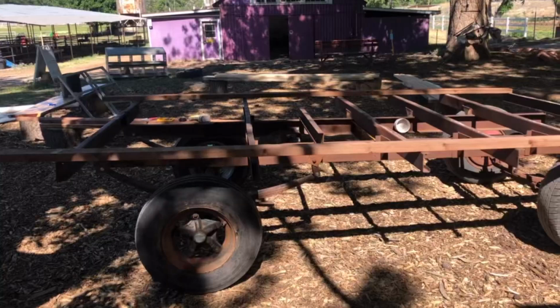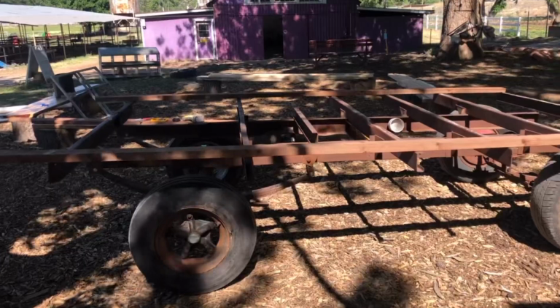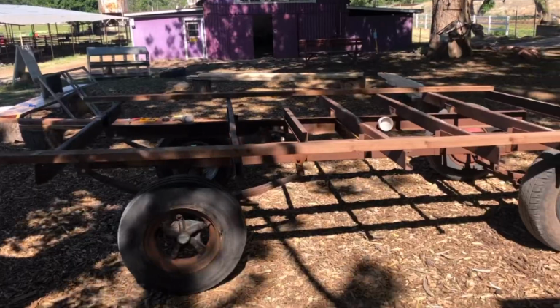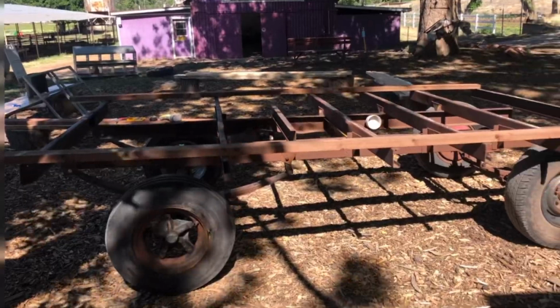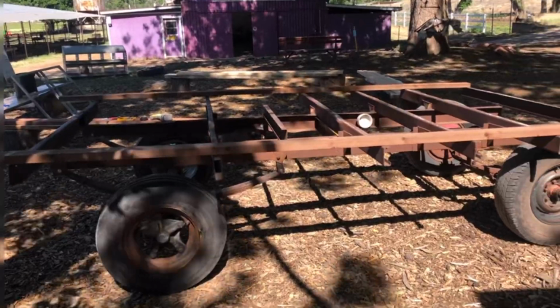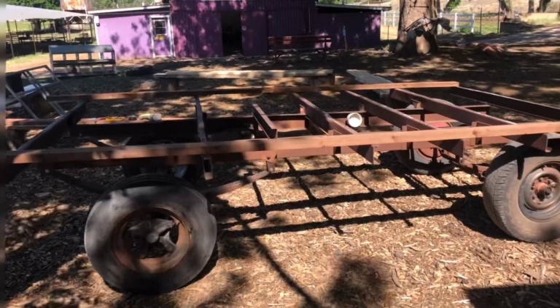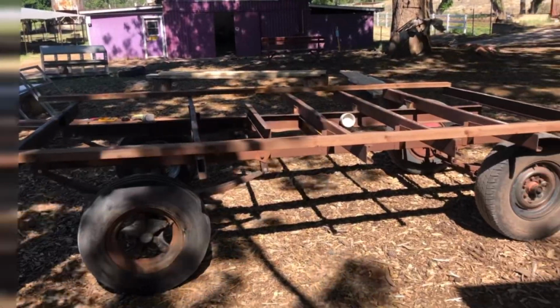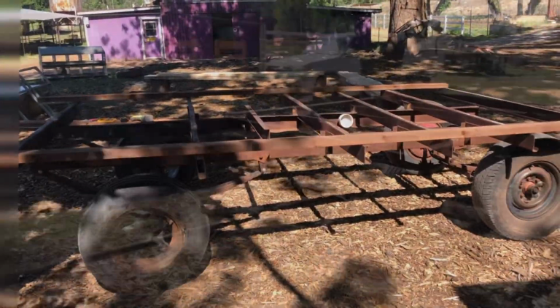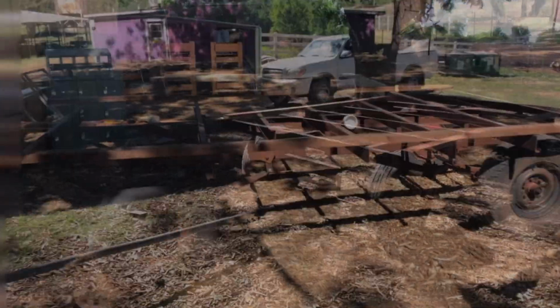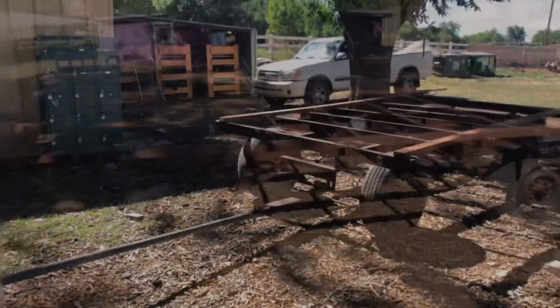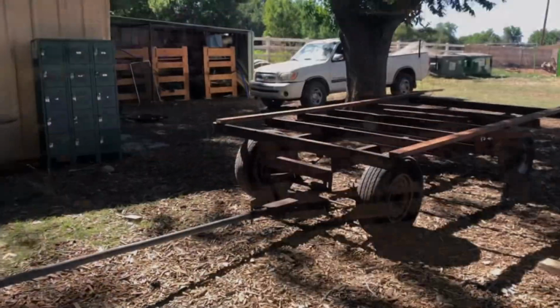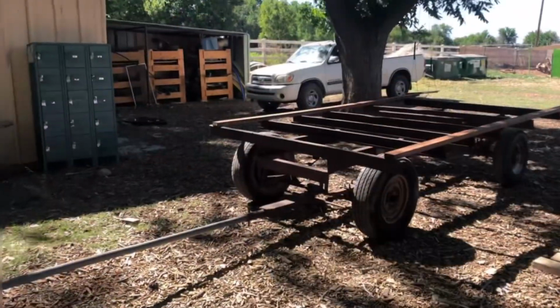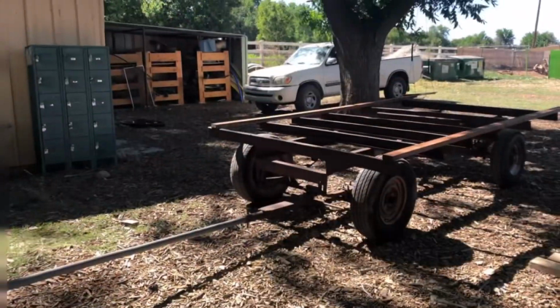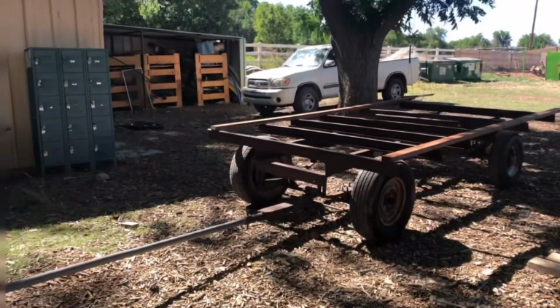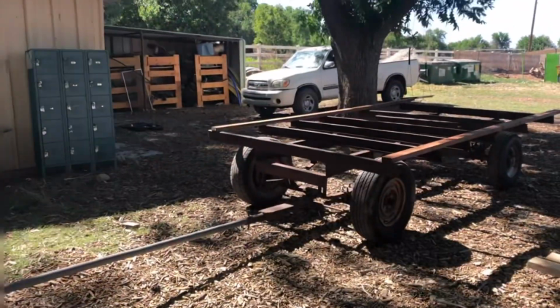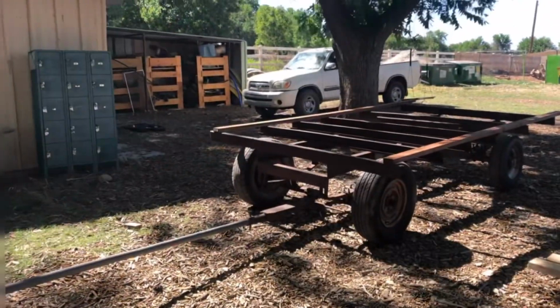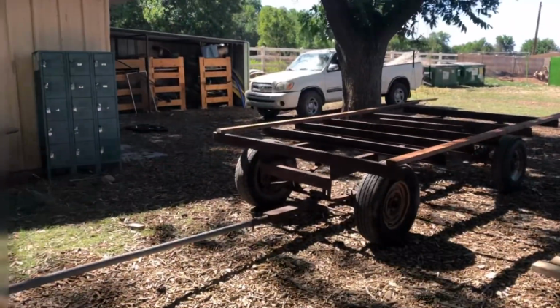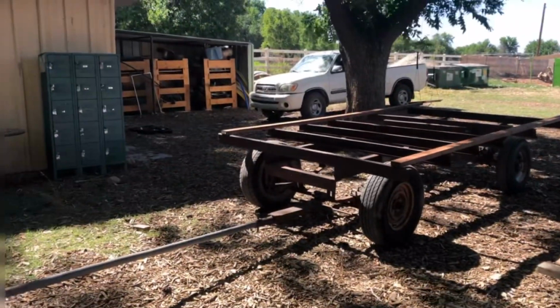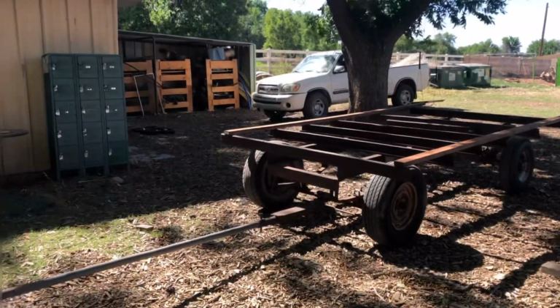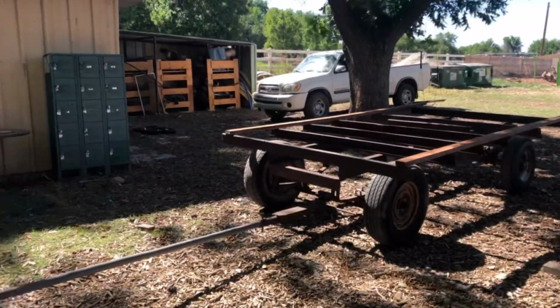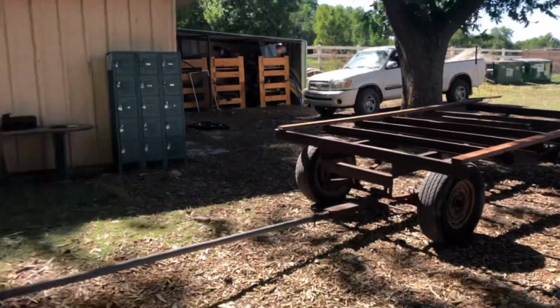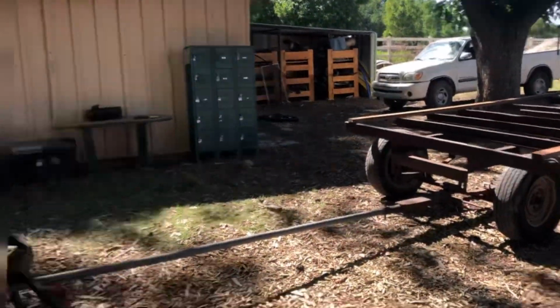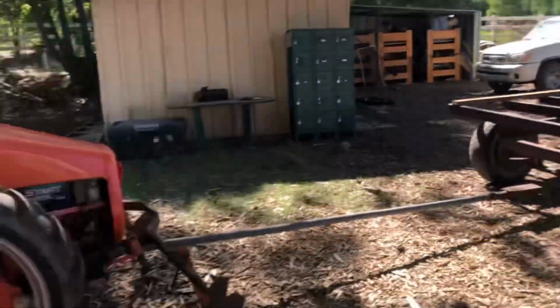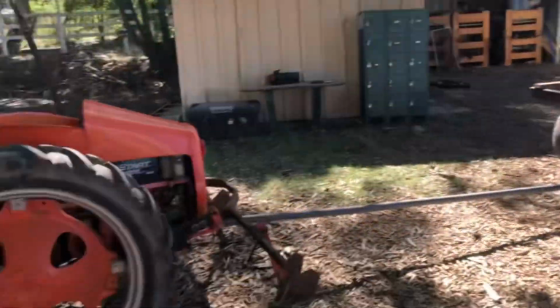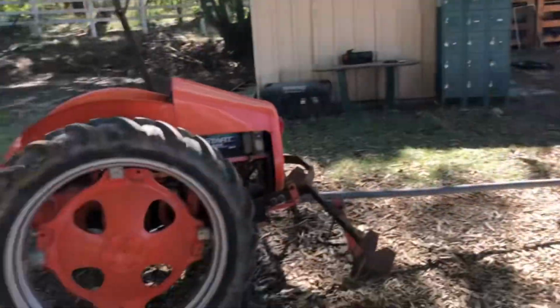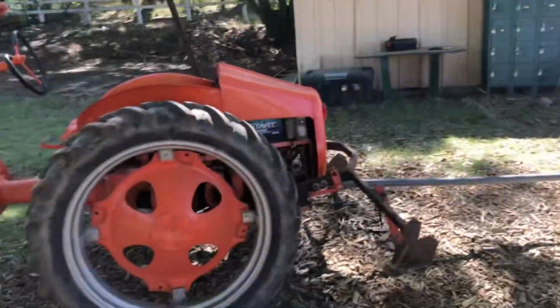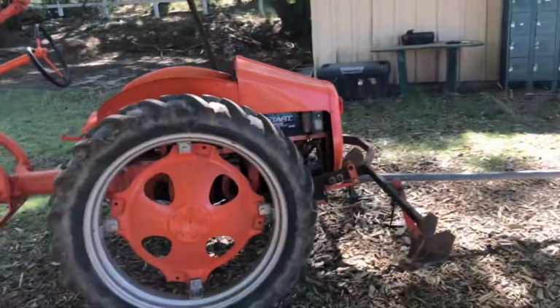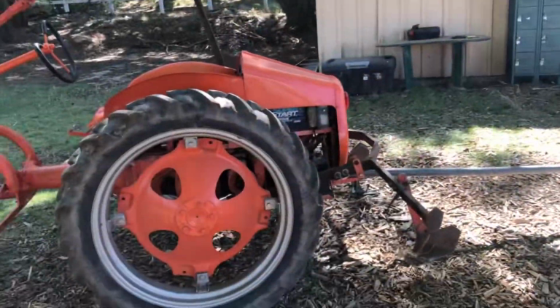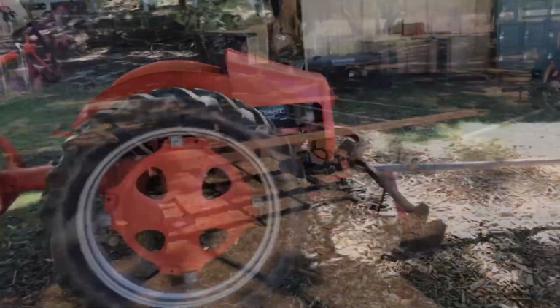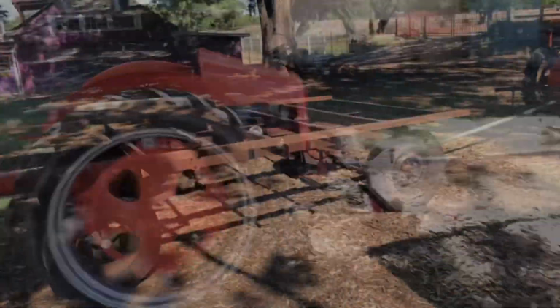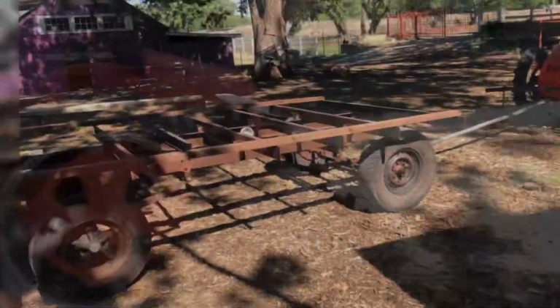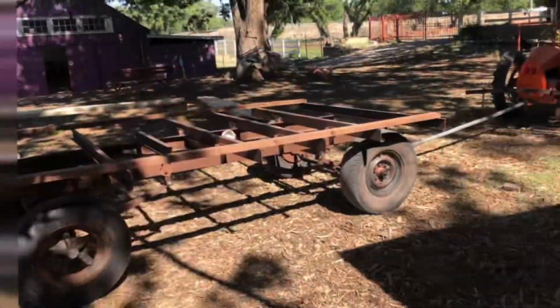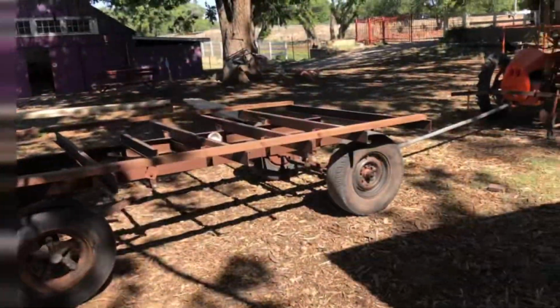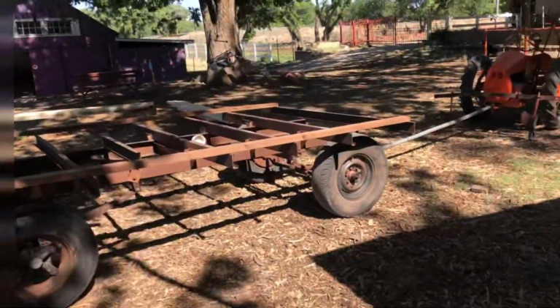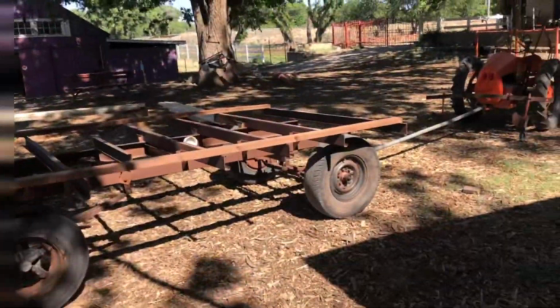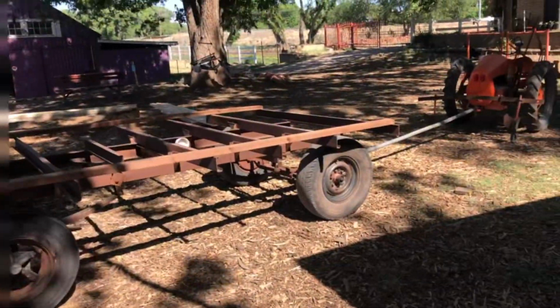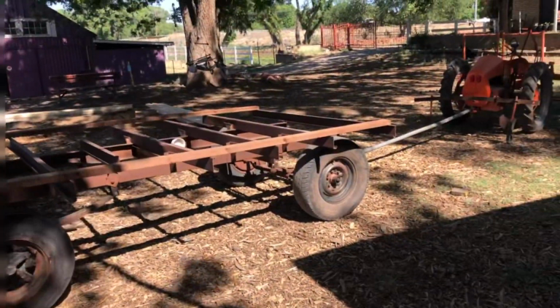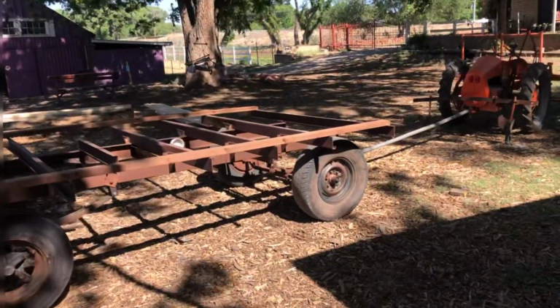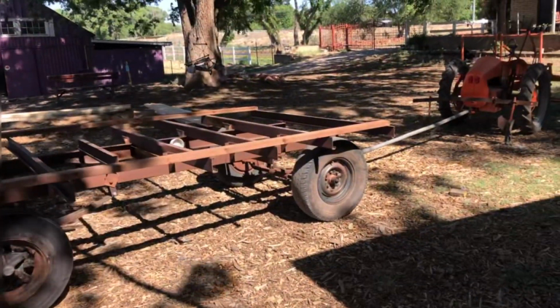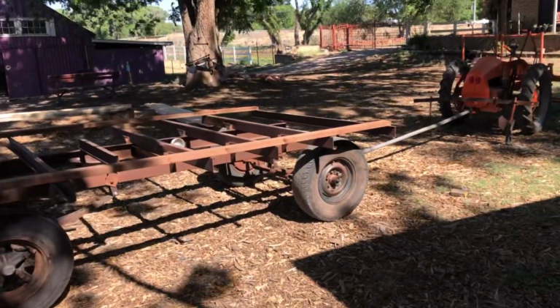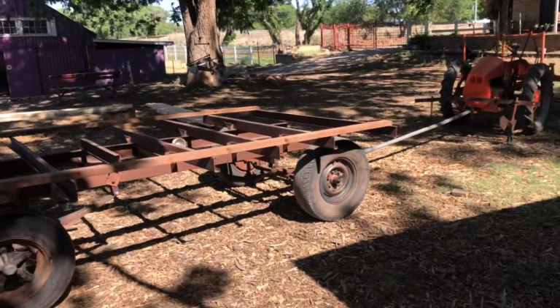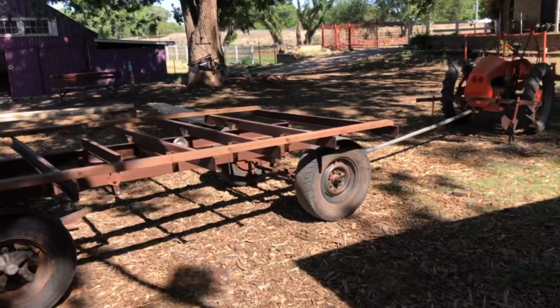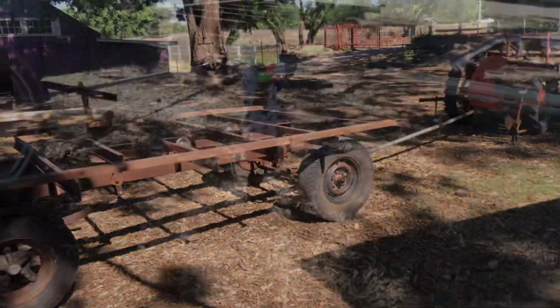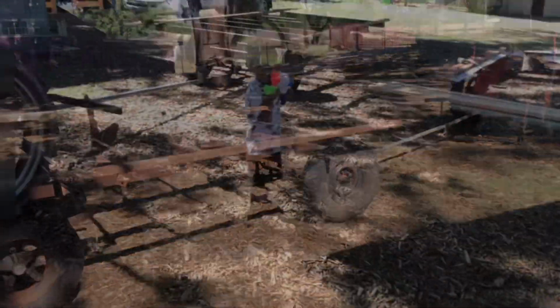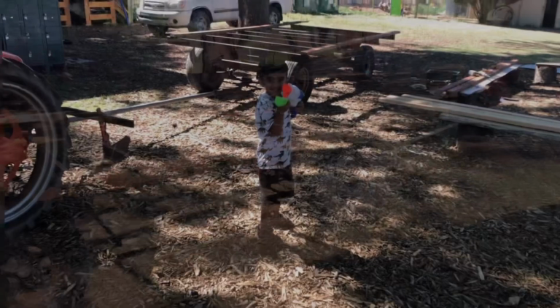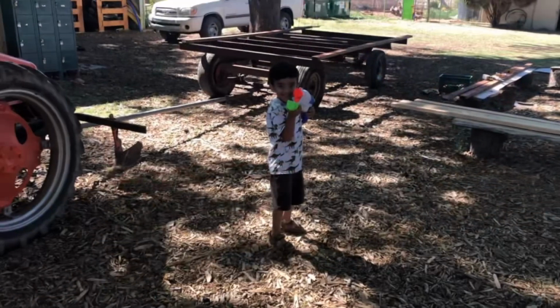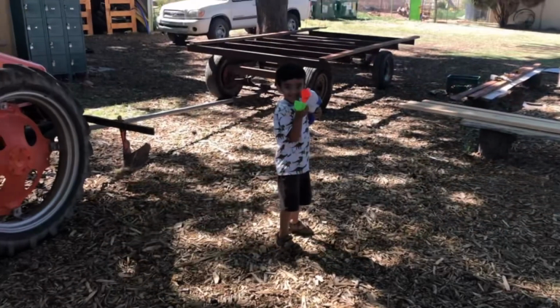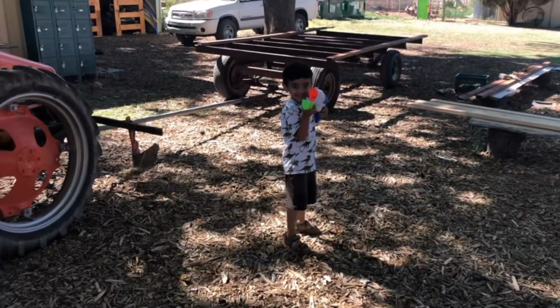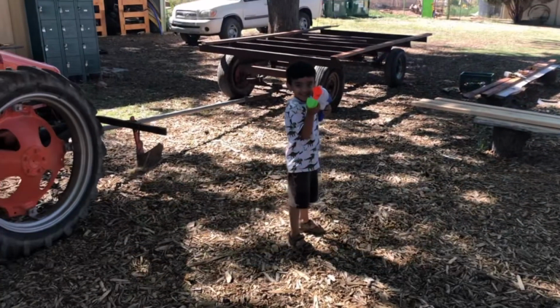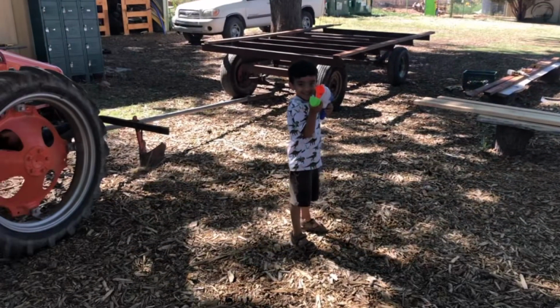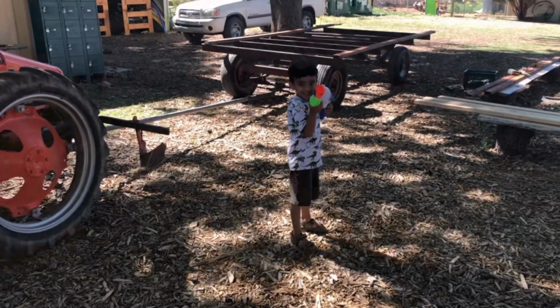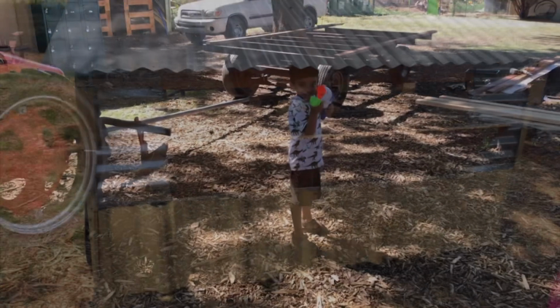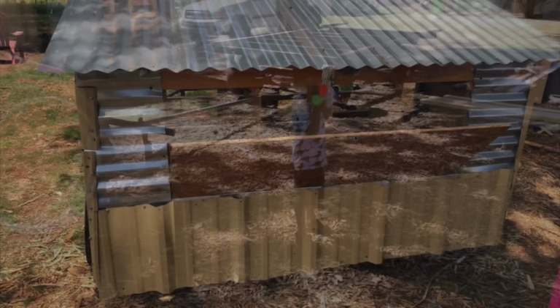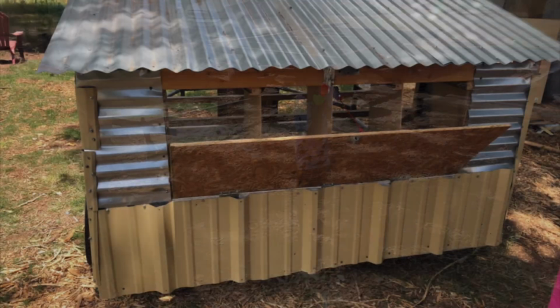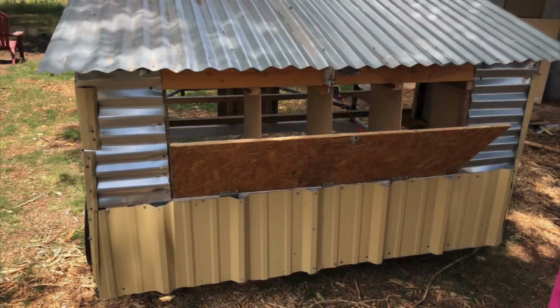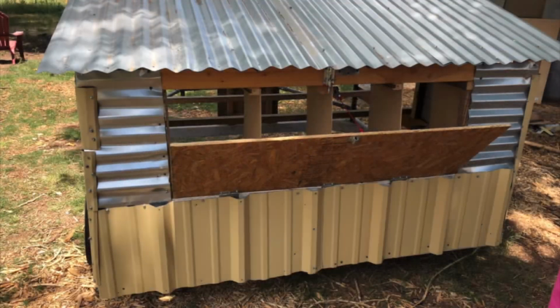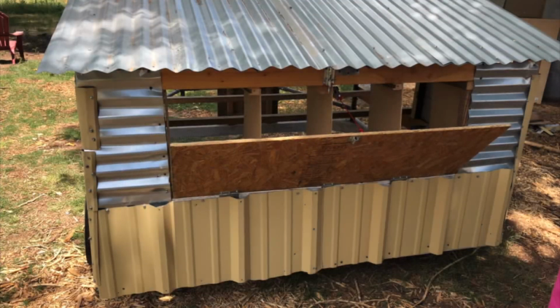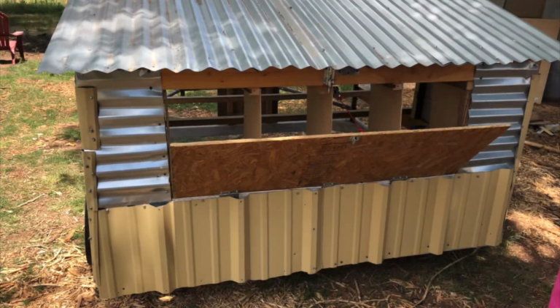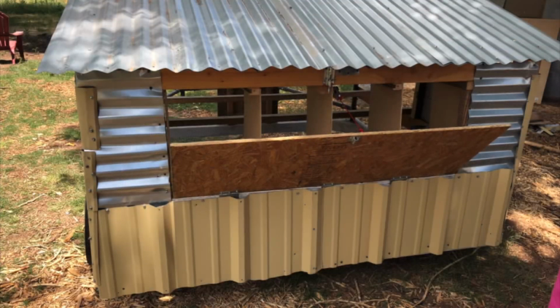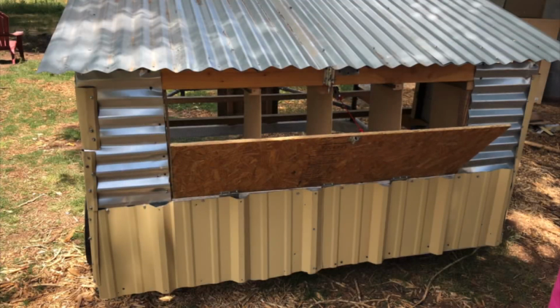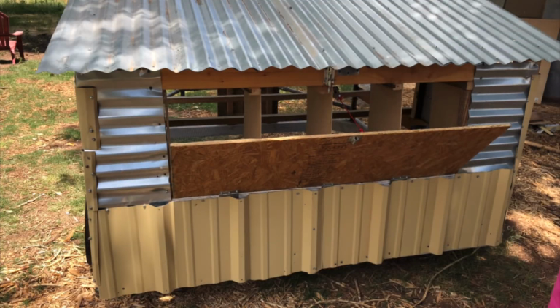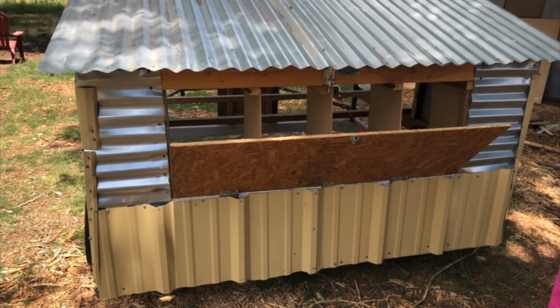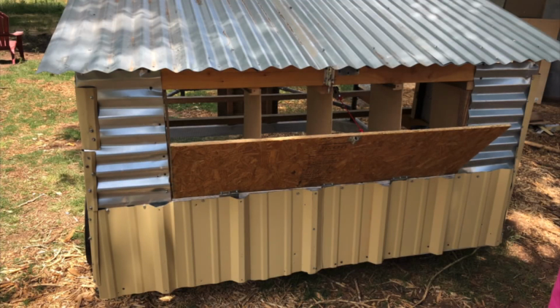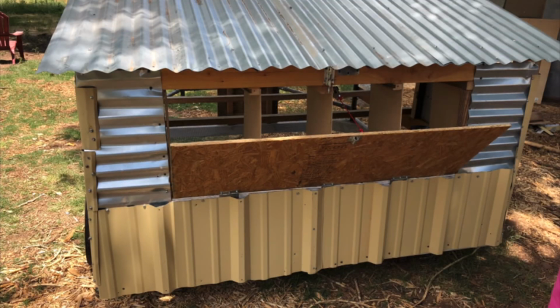Hello EarthCitizens! This is our journey of how we turned a hay wagon into a chicken trailer.